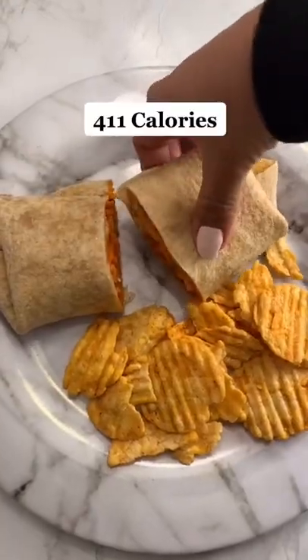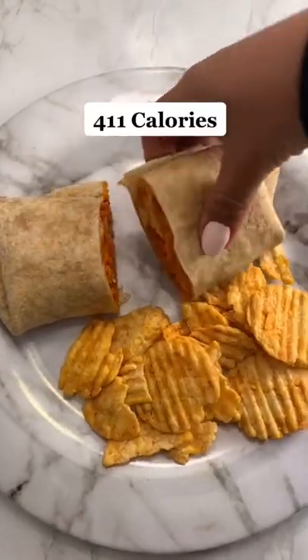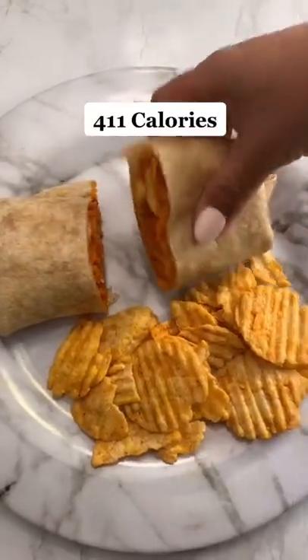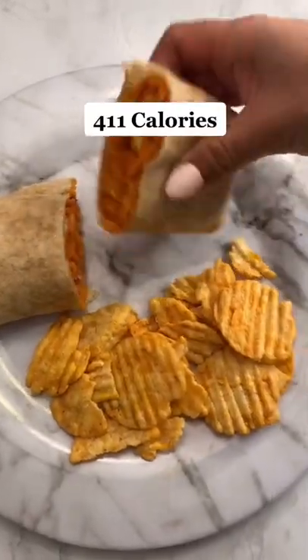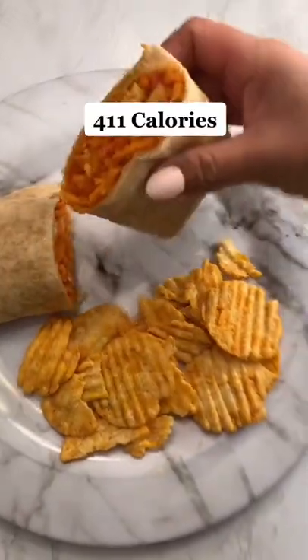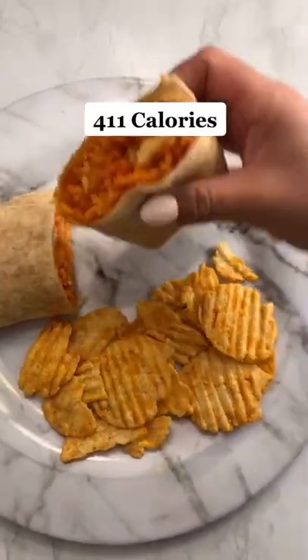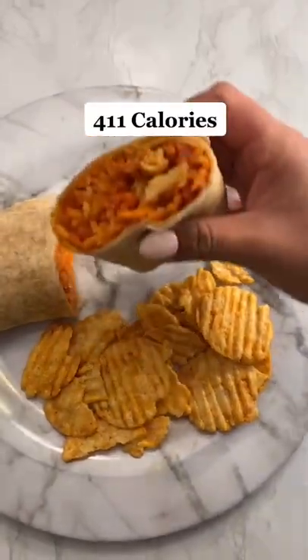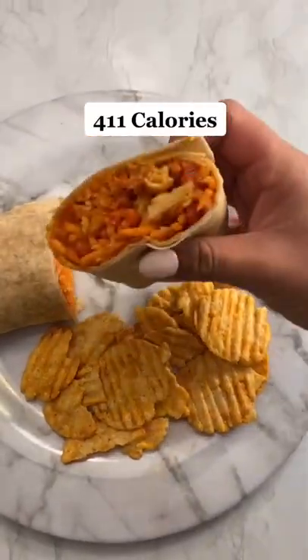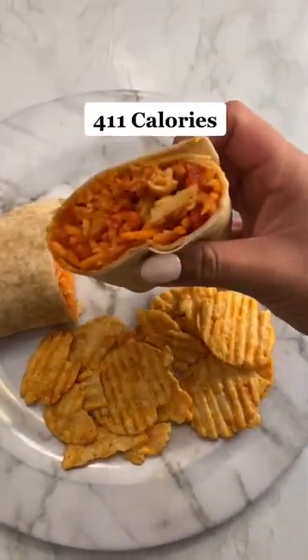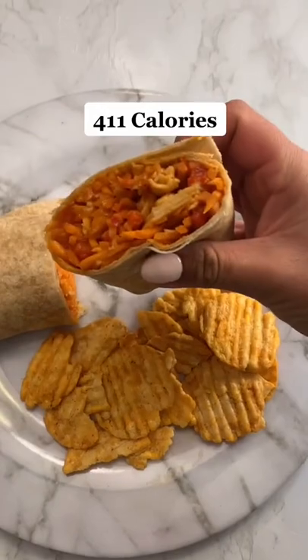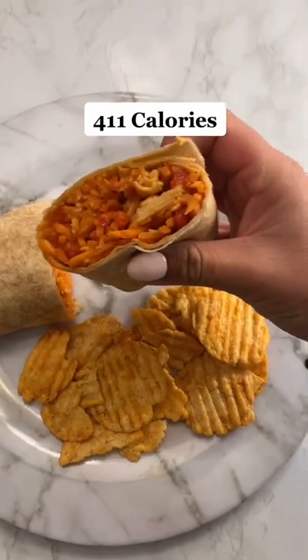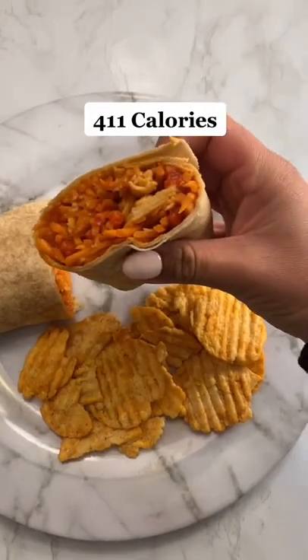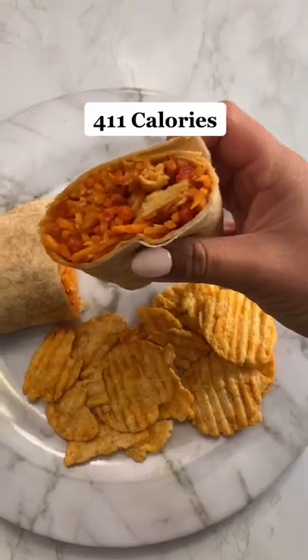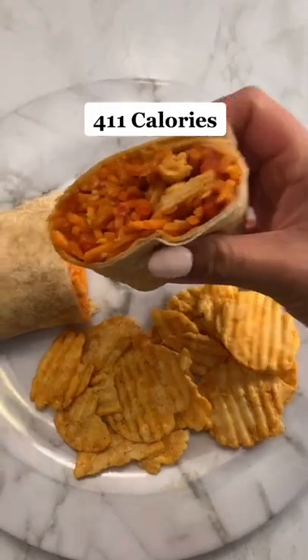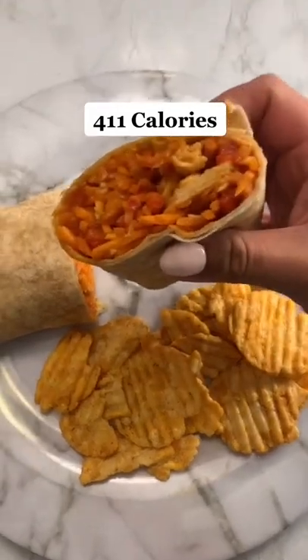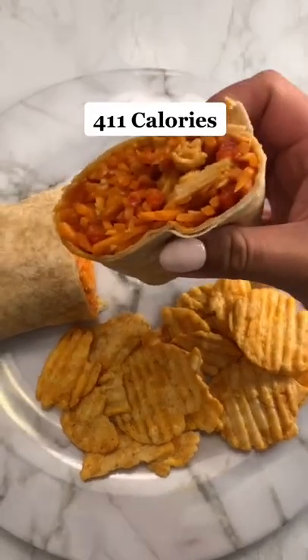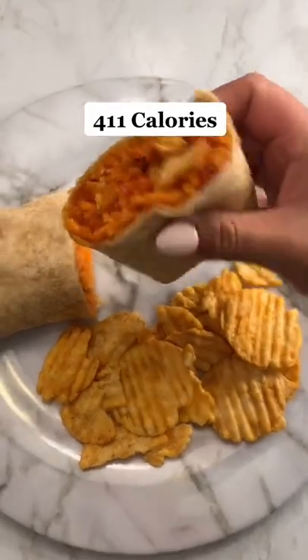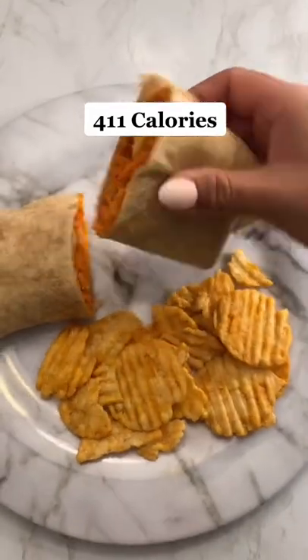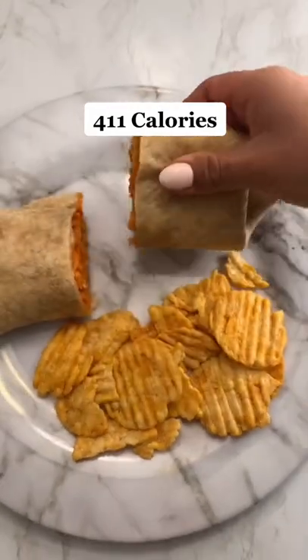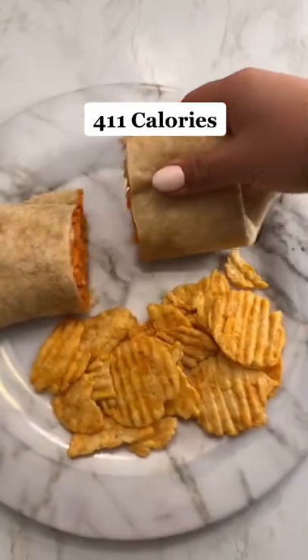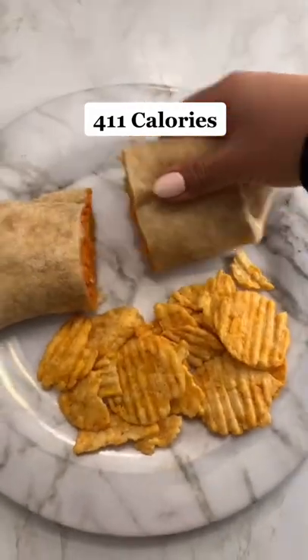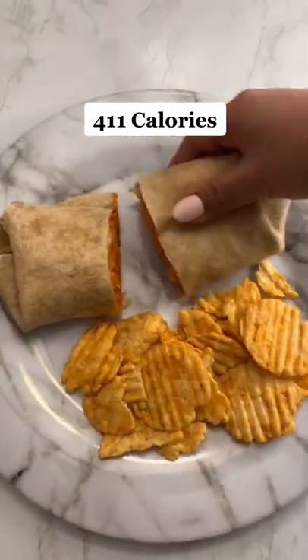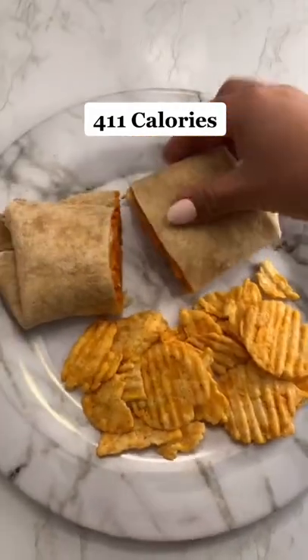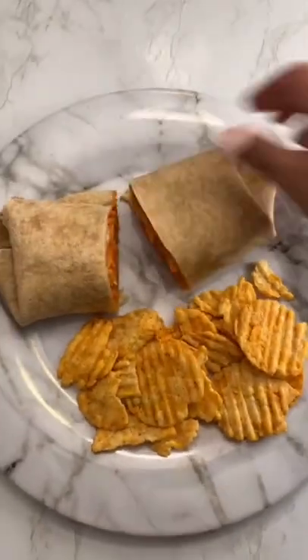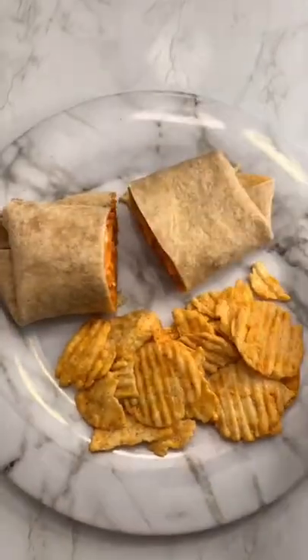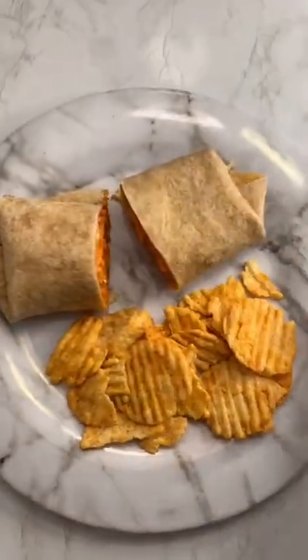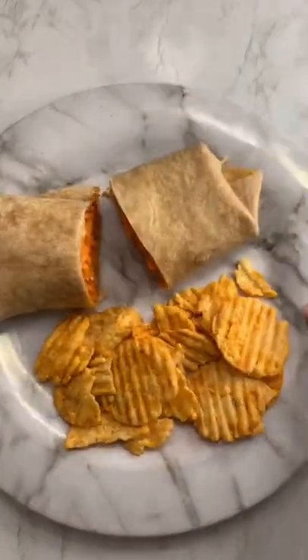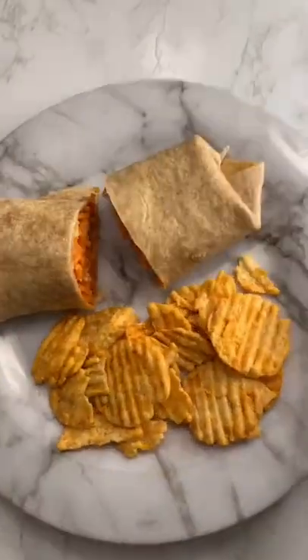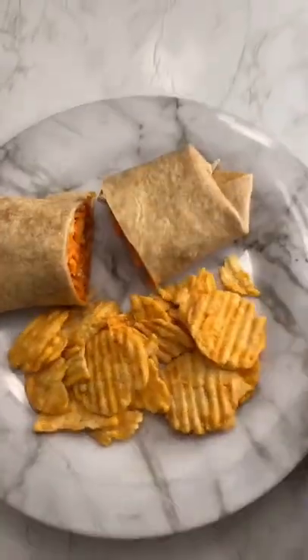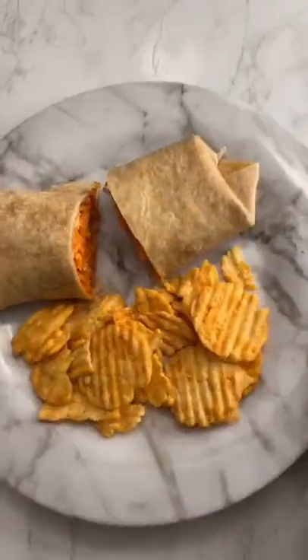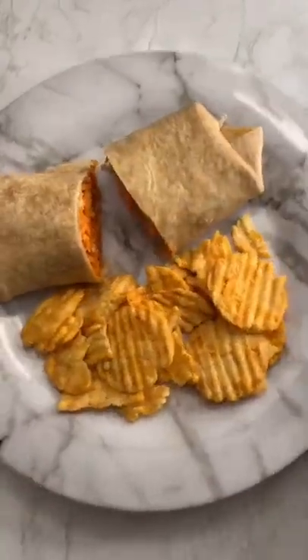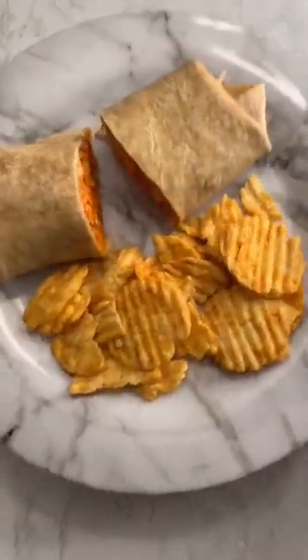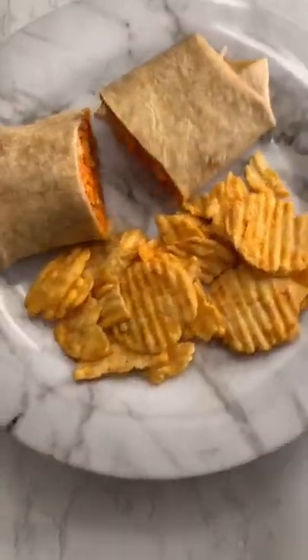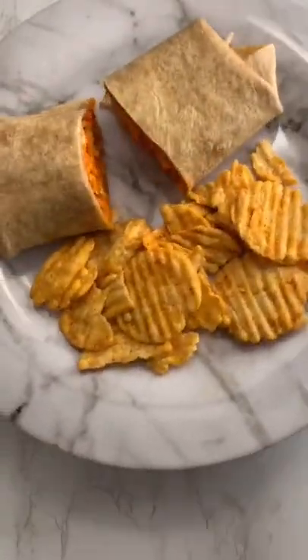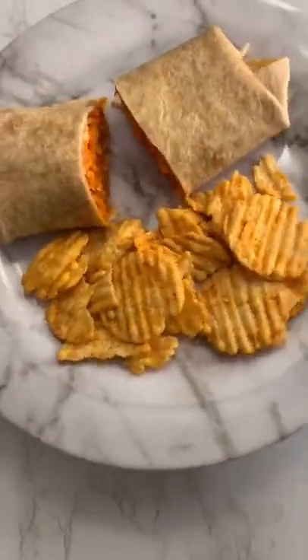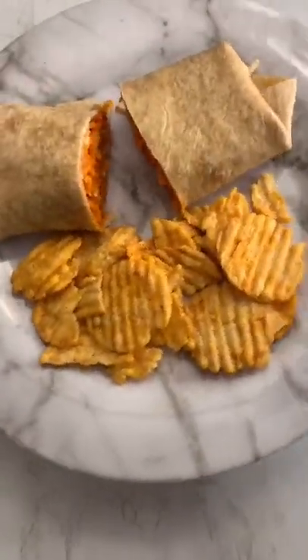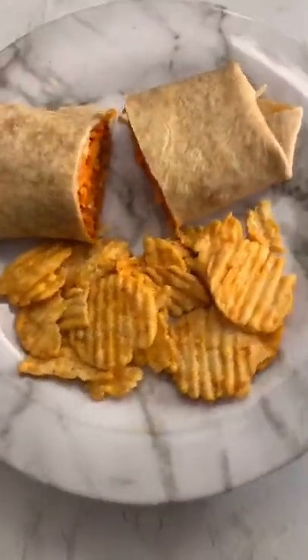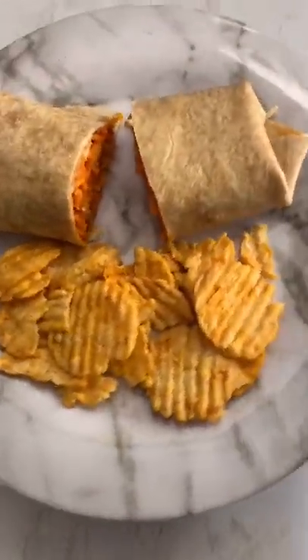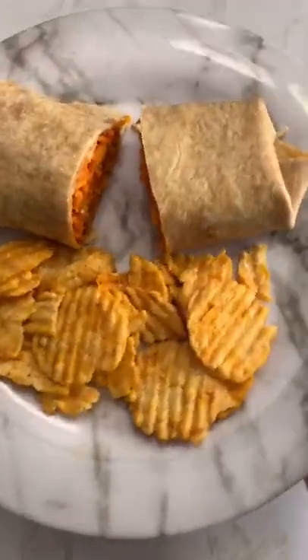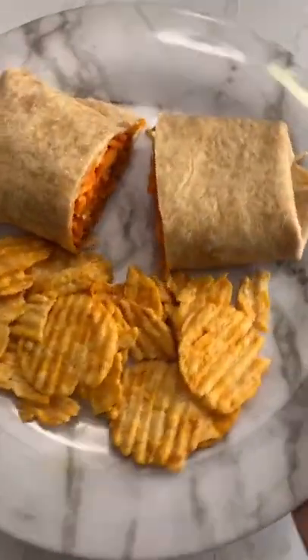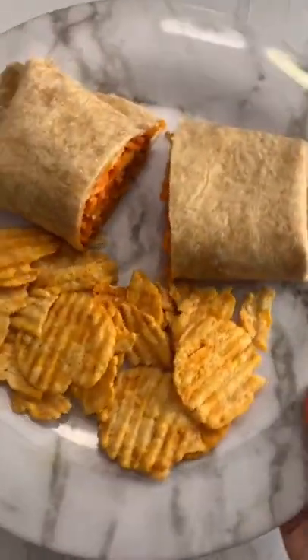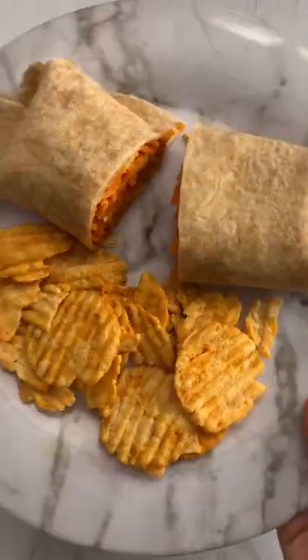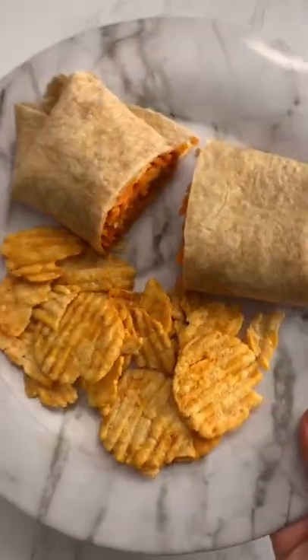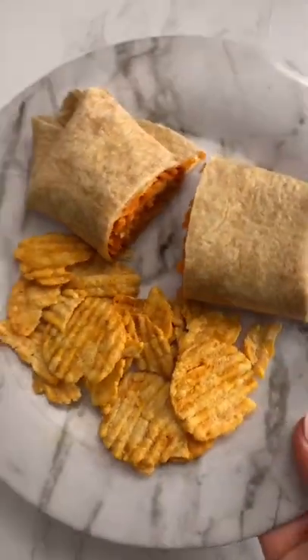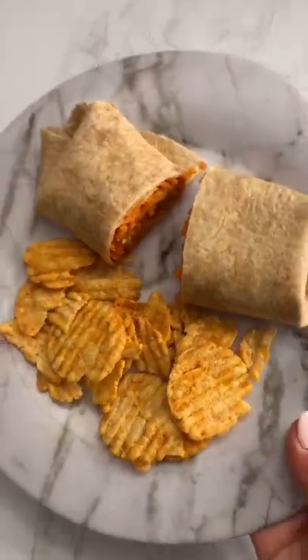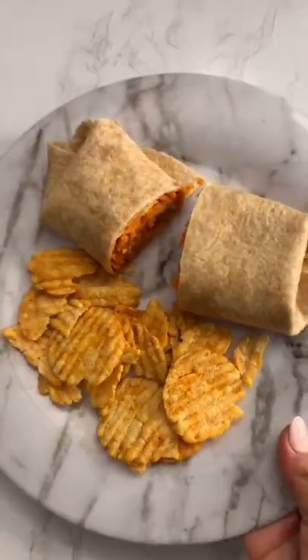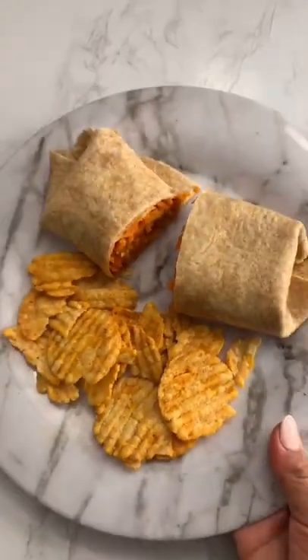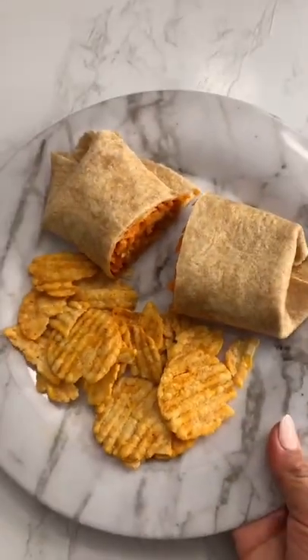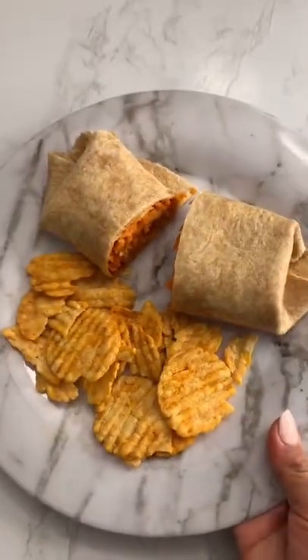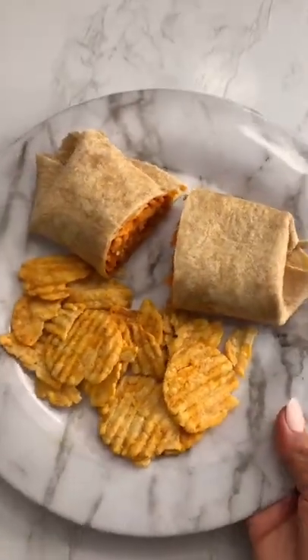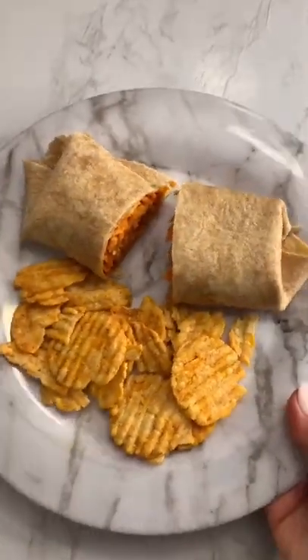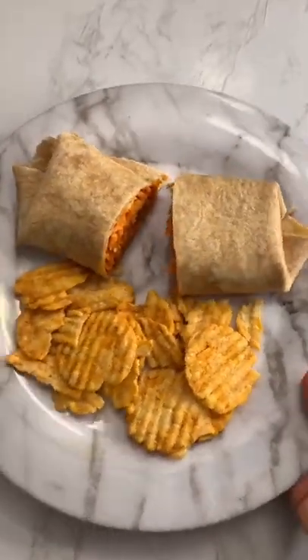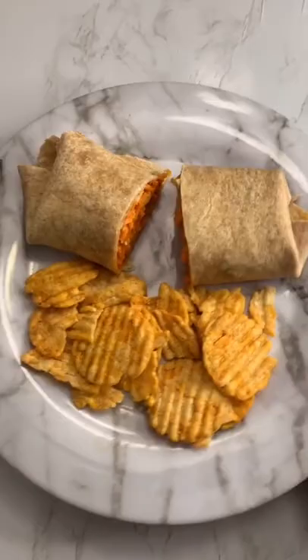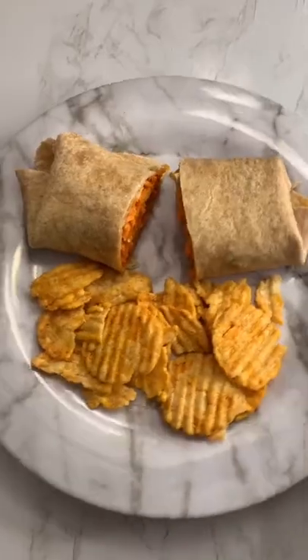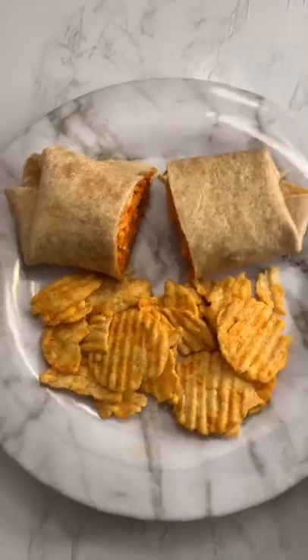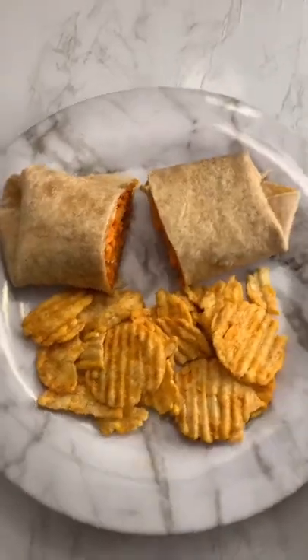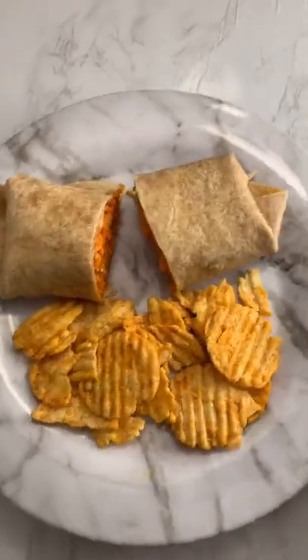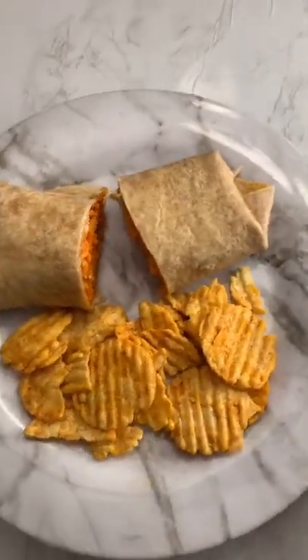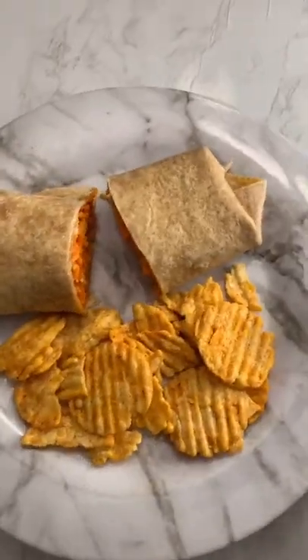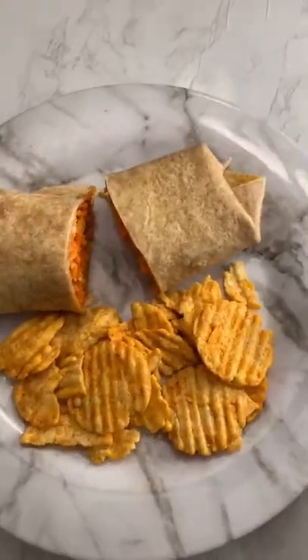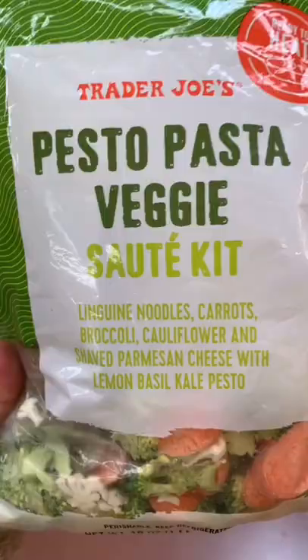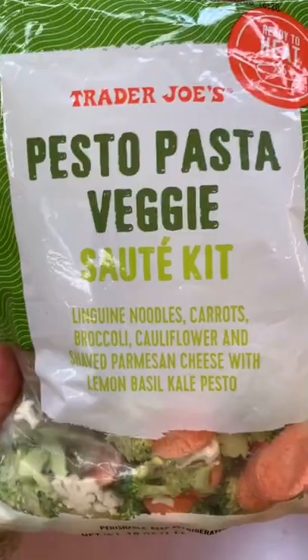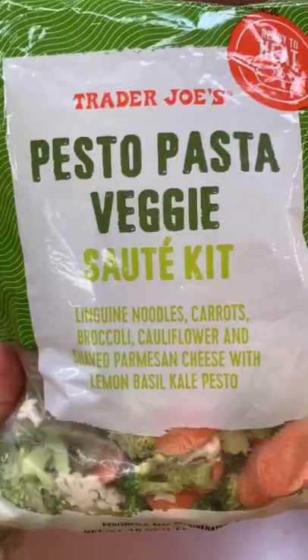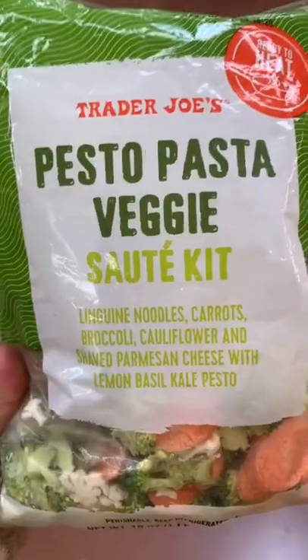For lunch, I had a turkey and veggie wrap with some barbecue chips on the side. I used their olive oil wraps — very good.